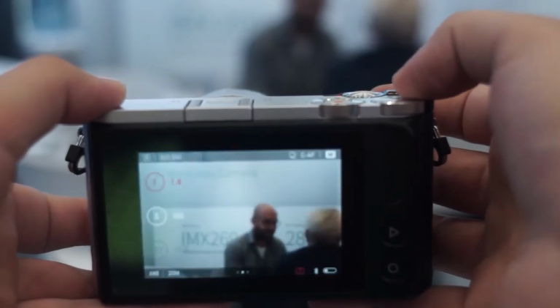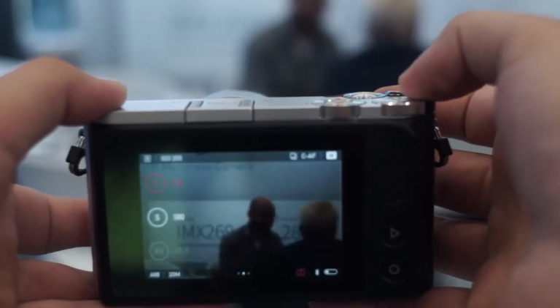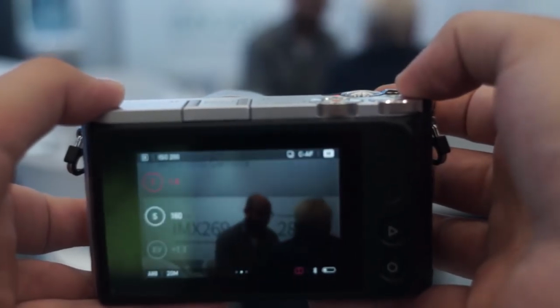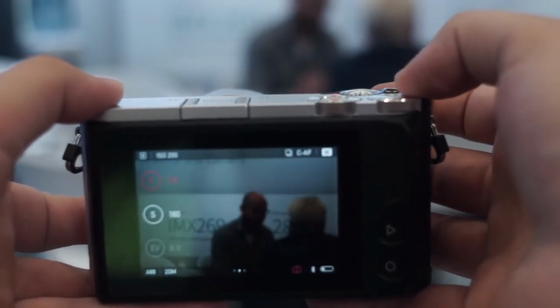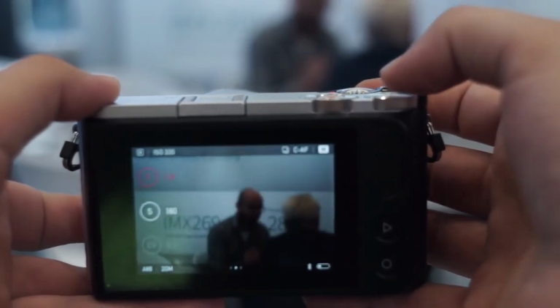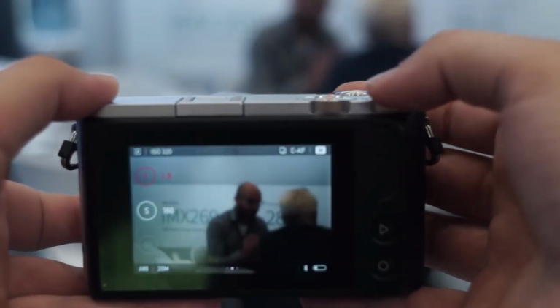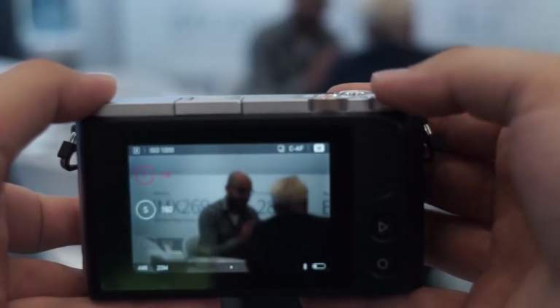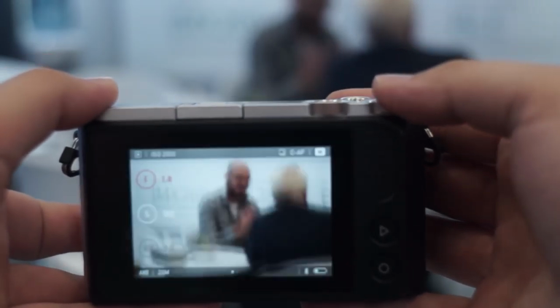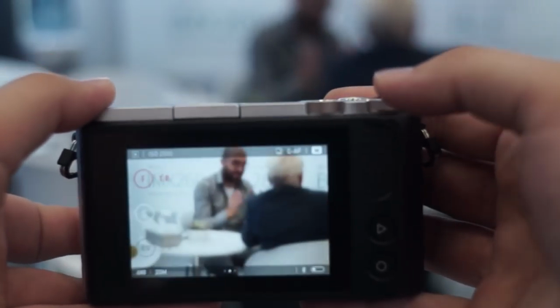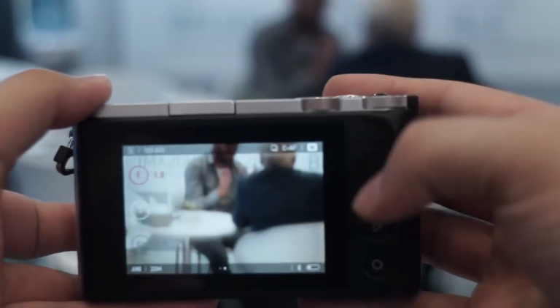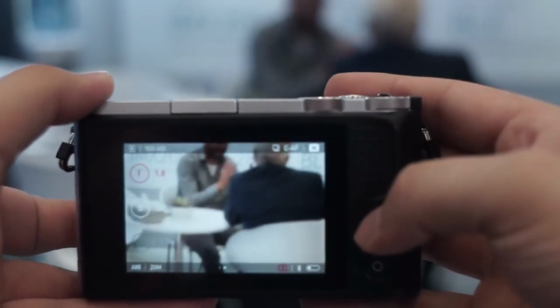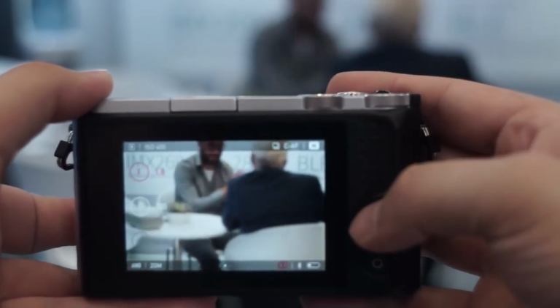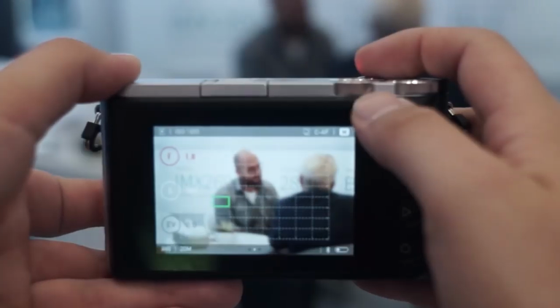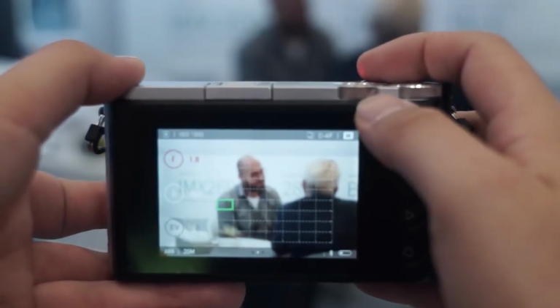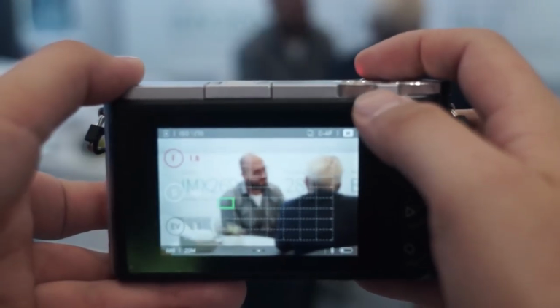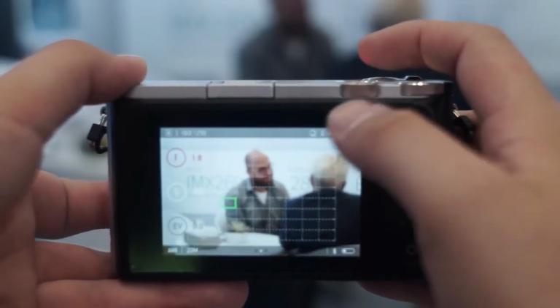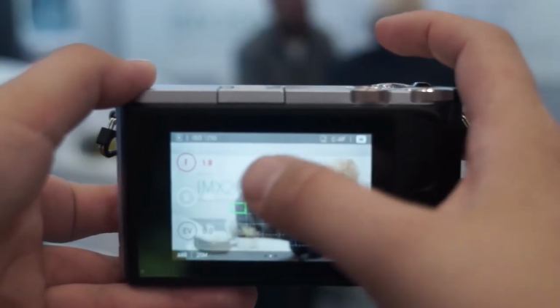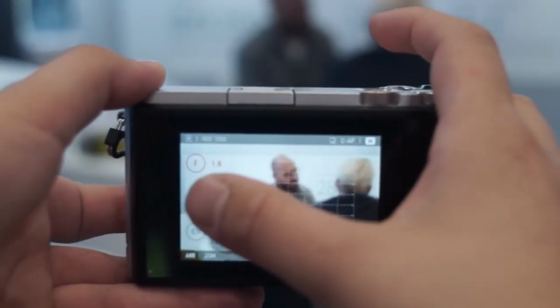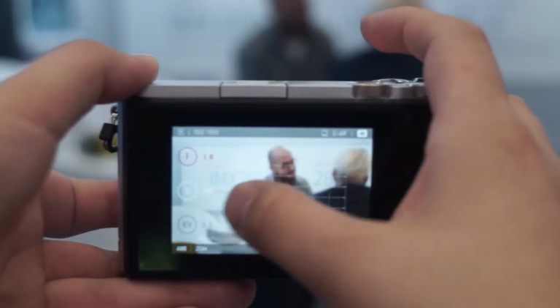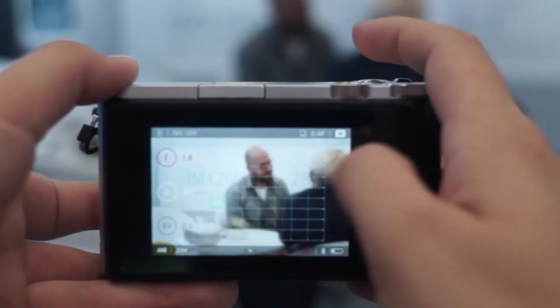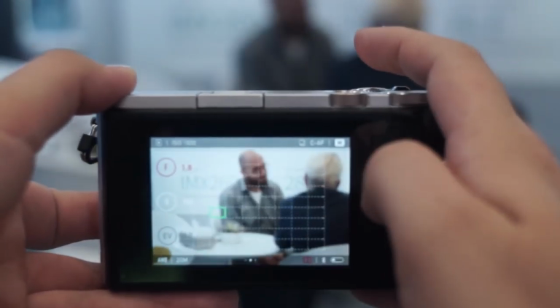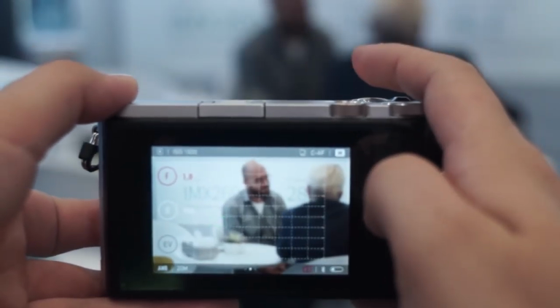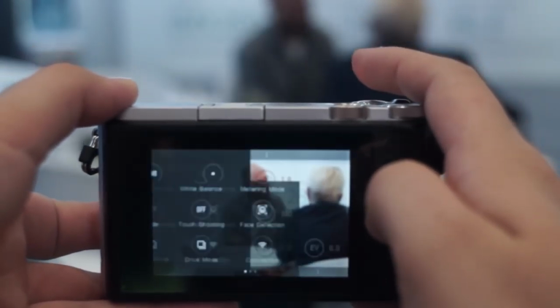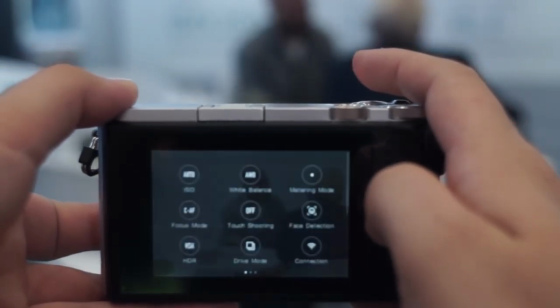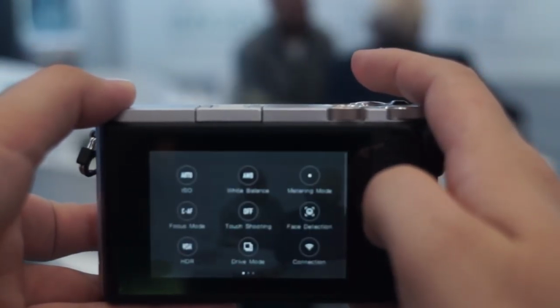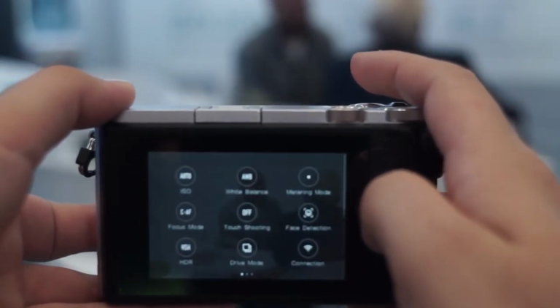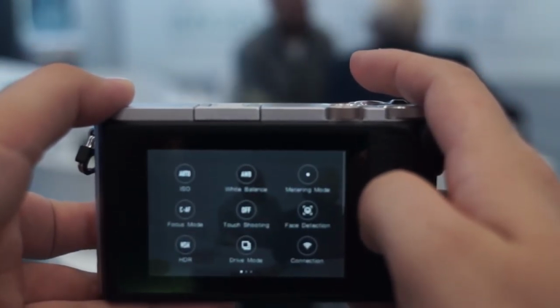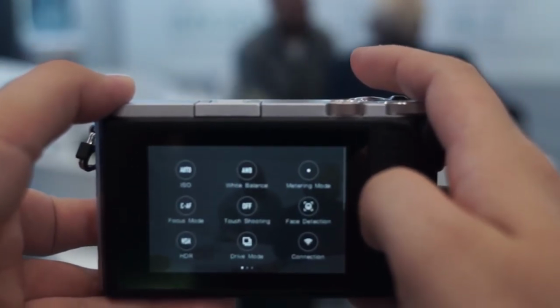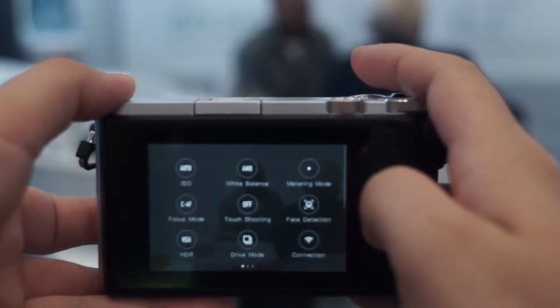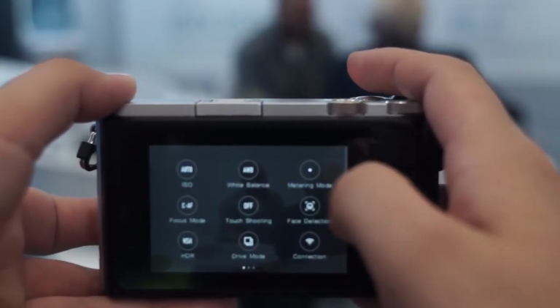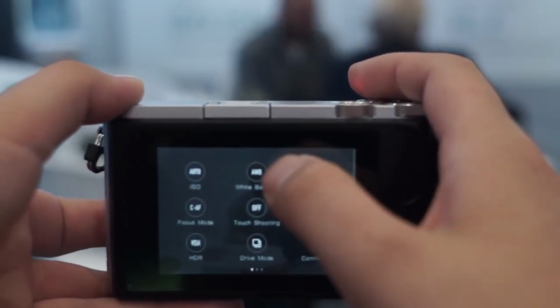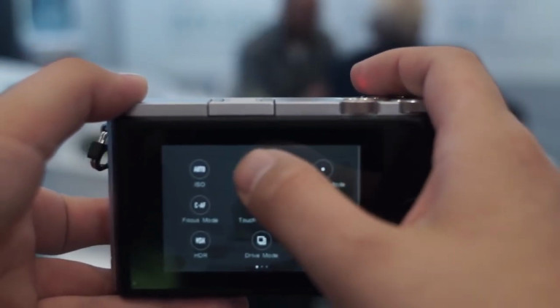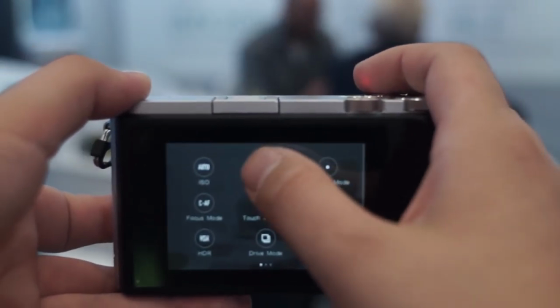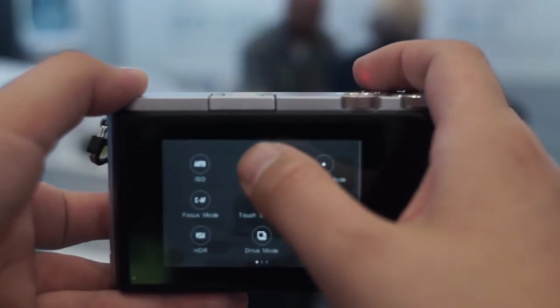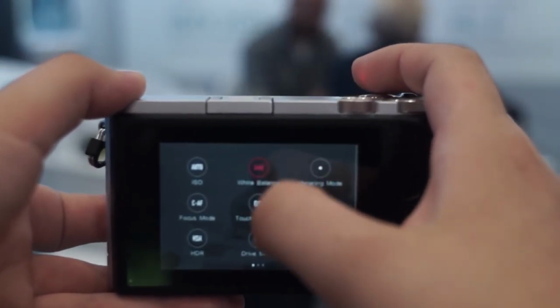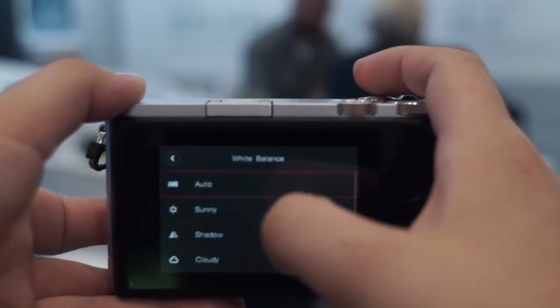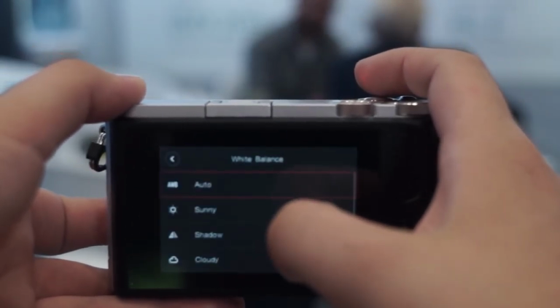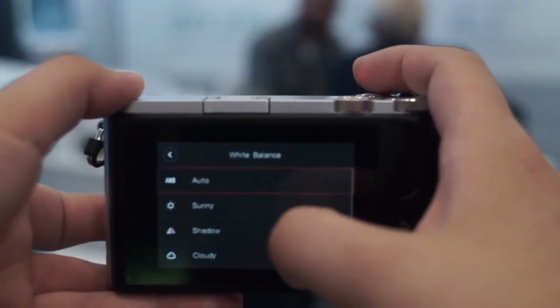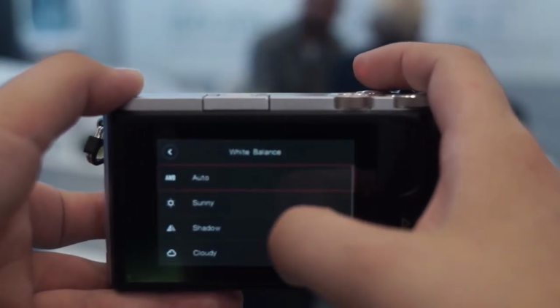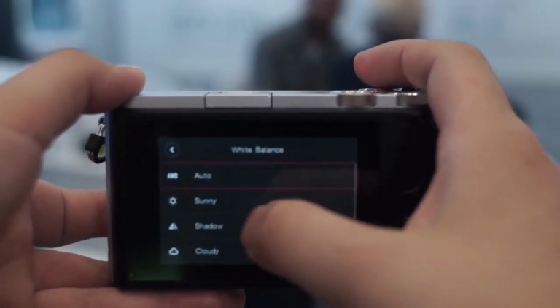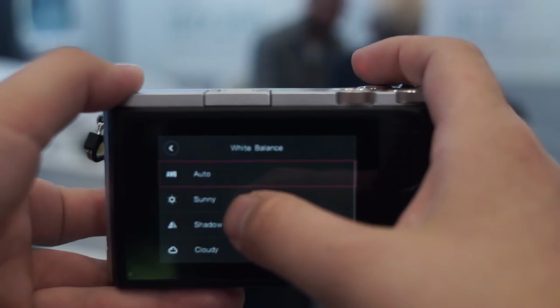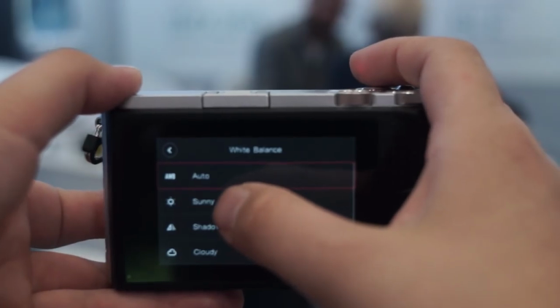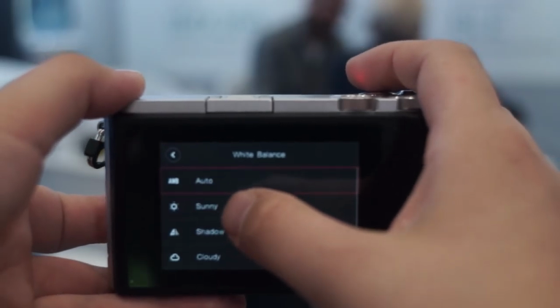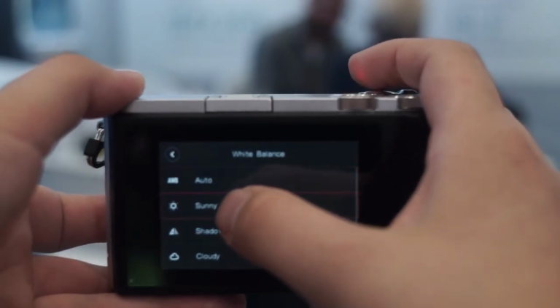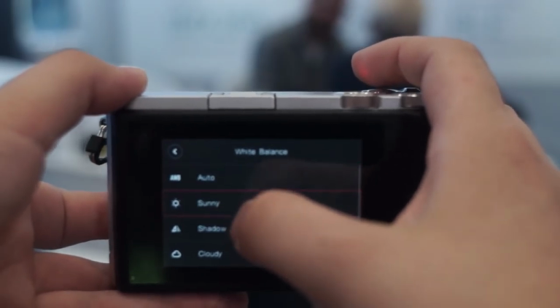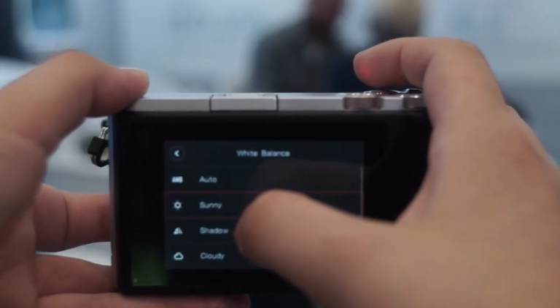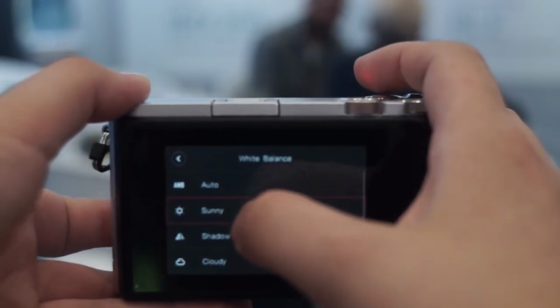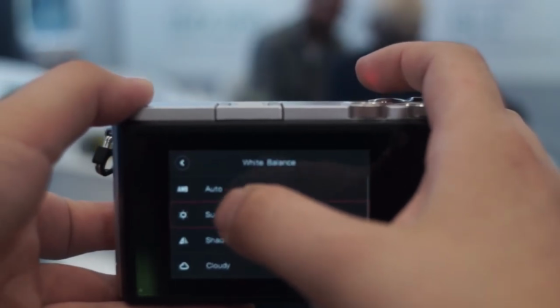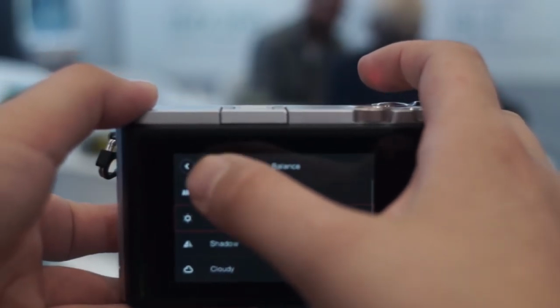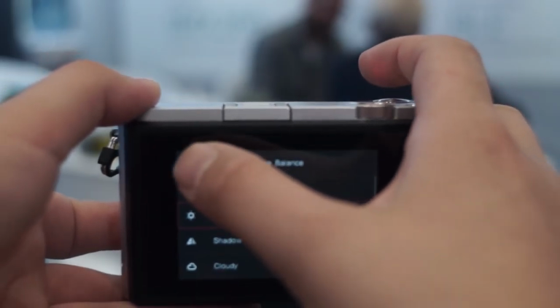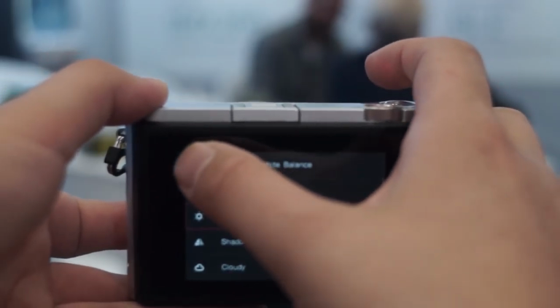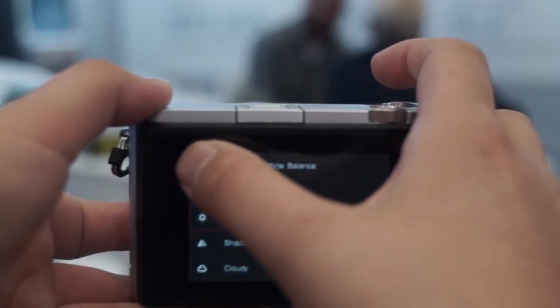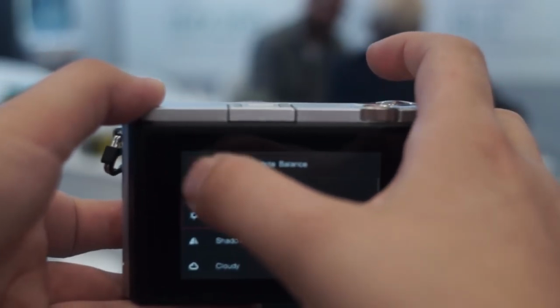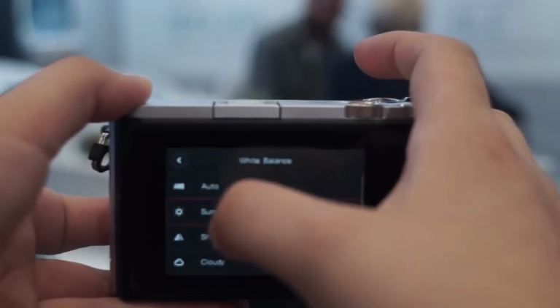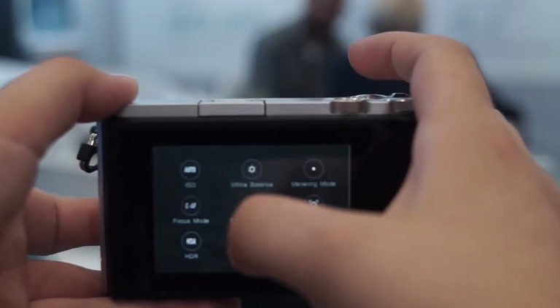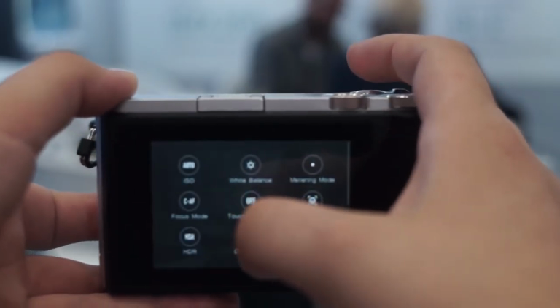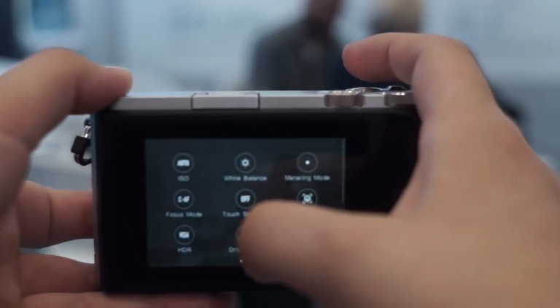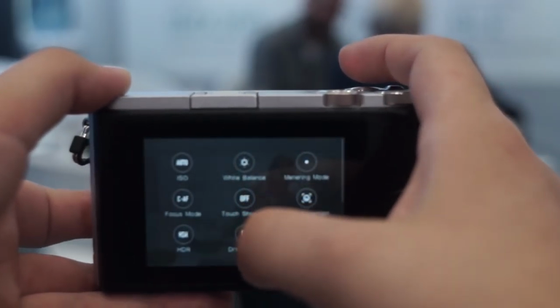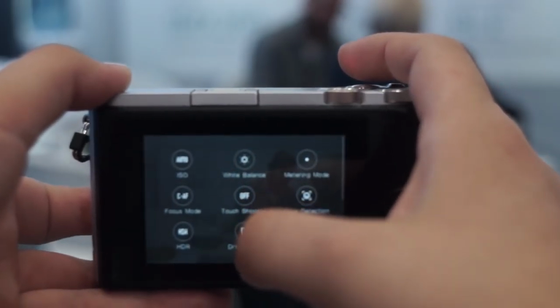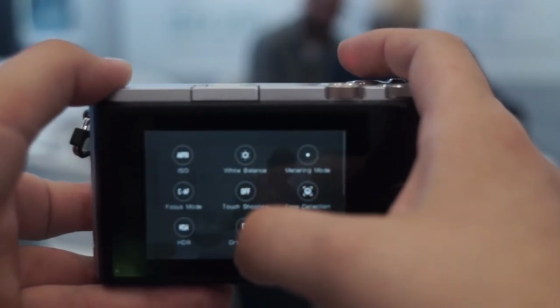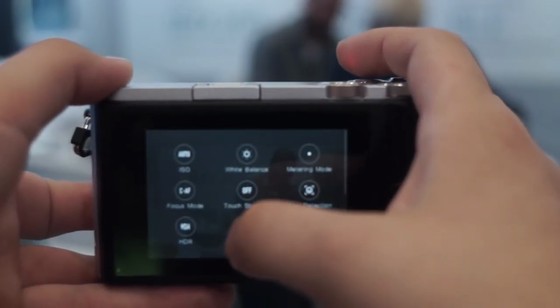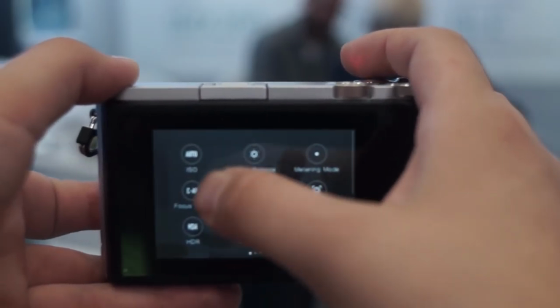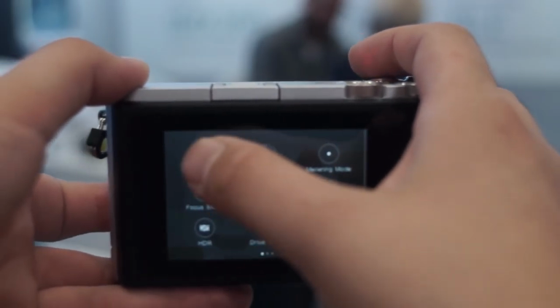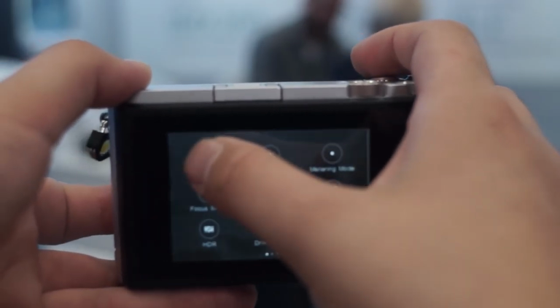If you swipe to the left, you can change the ISO, you can change your white balance, and it's all relatively similar to a standard smartphone.